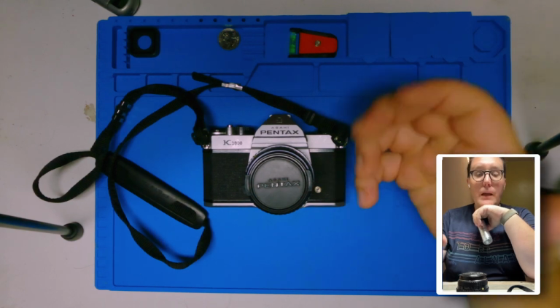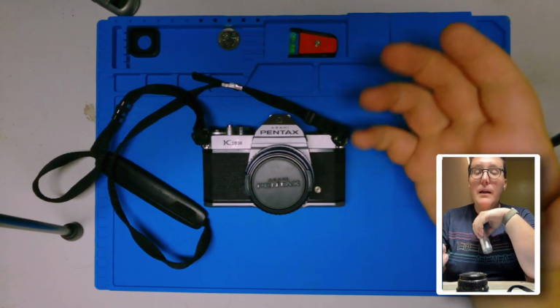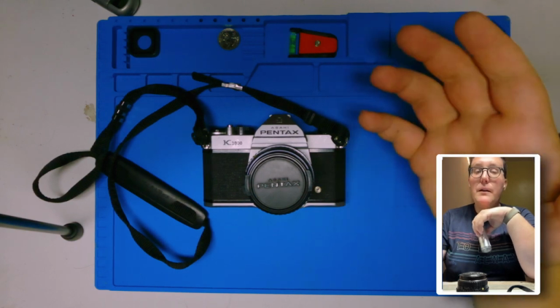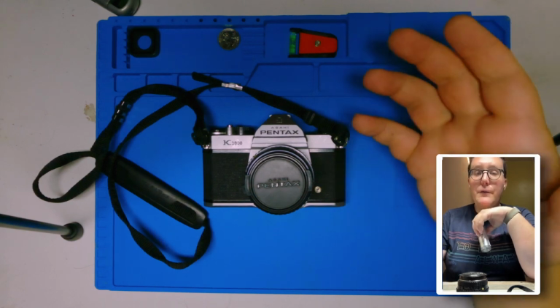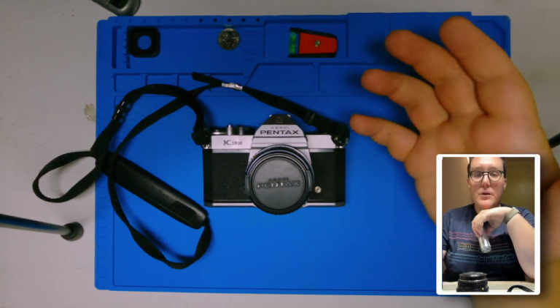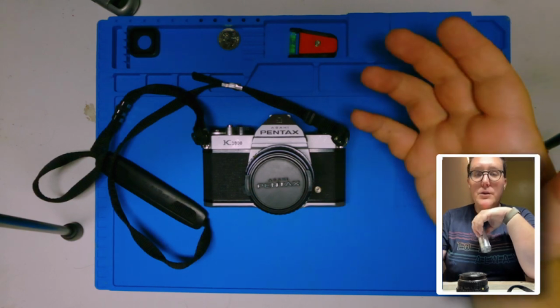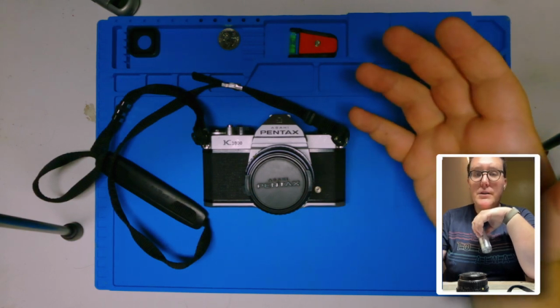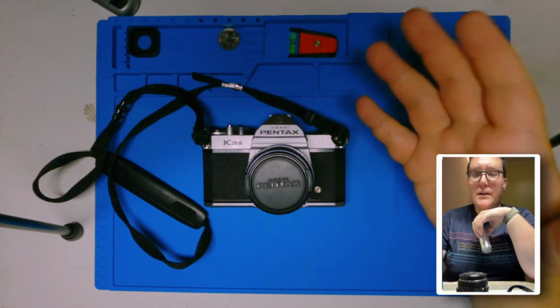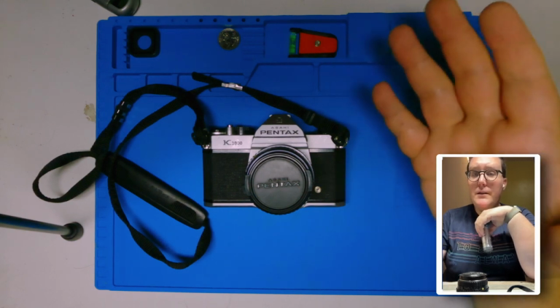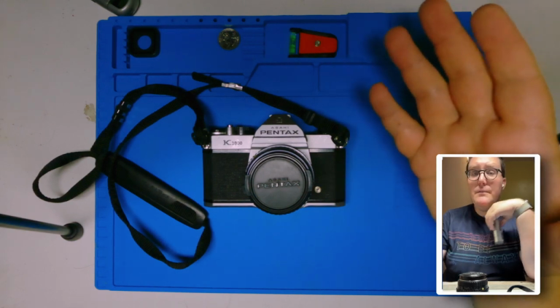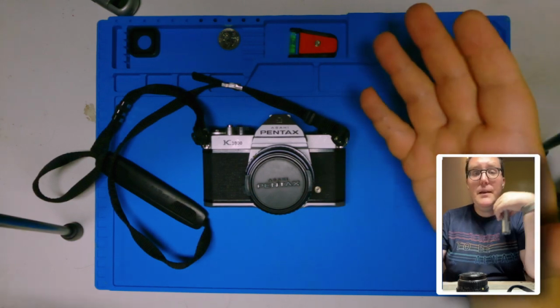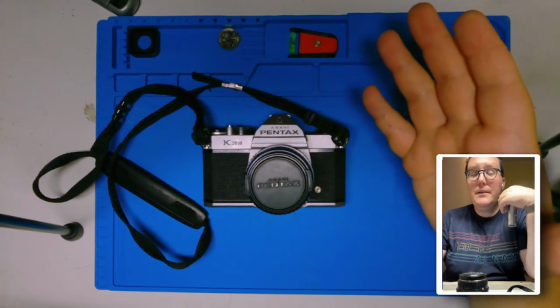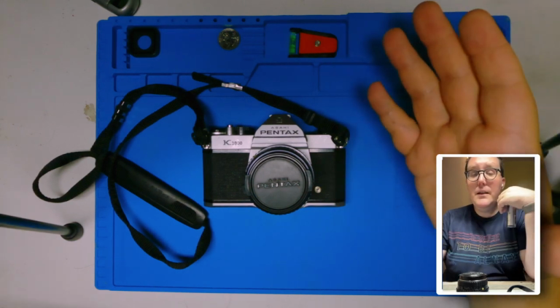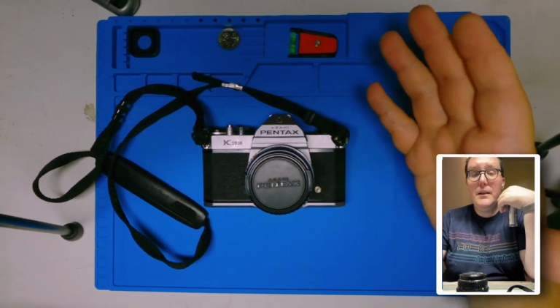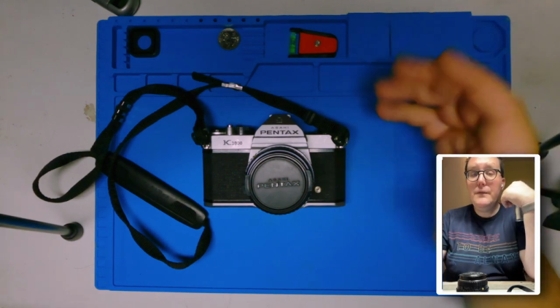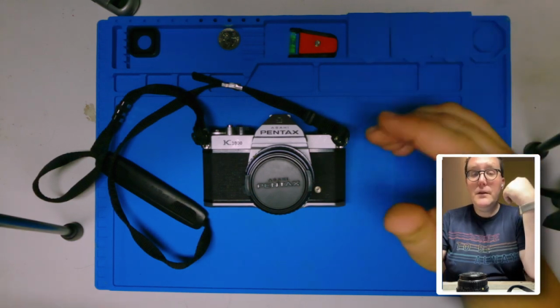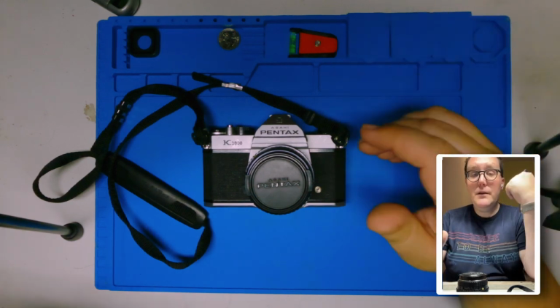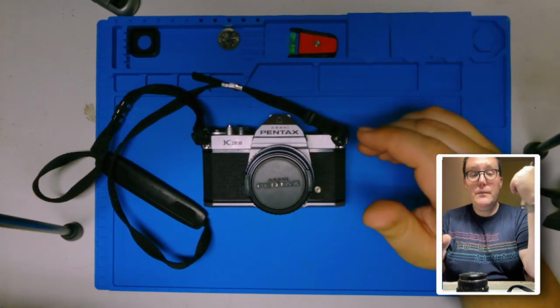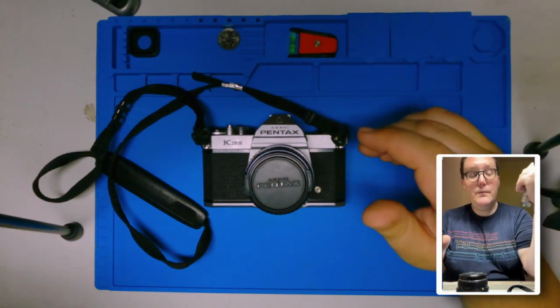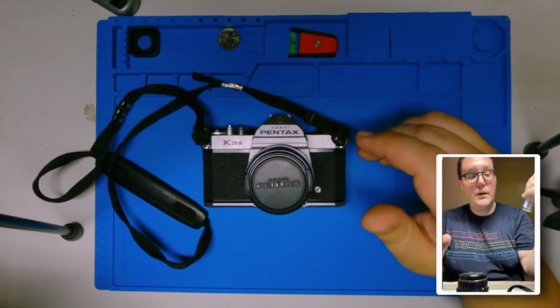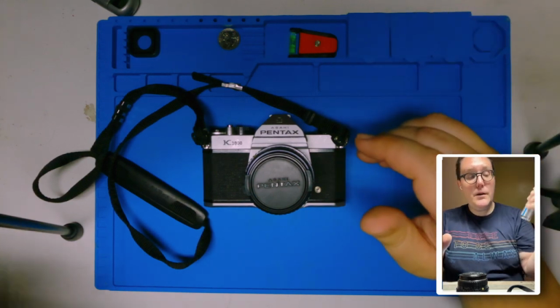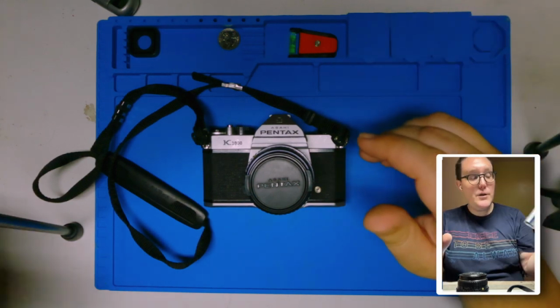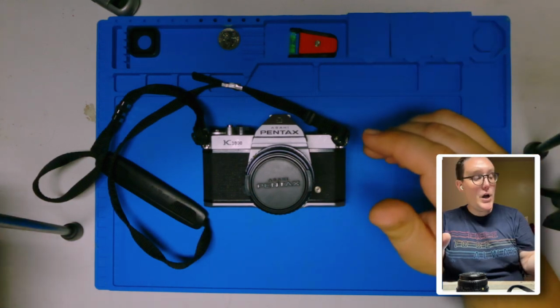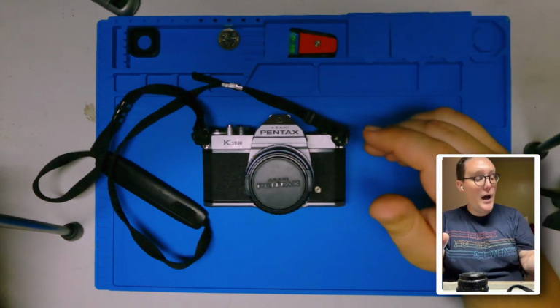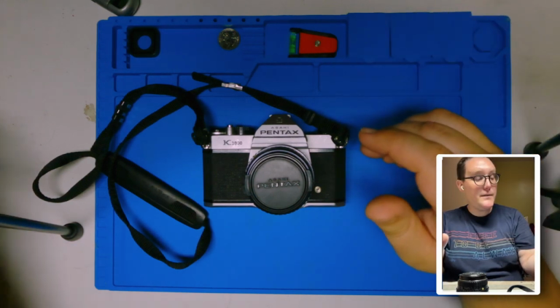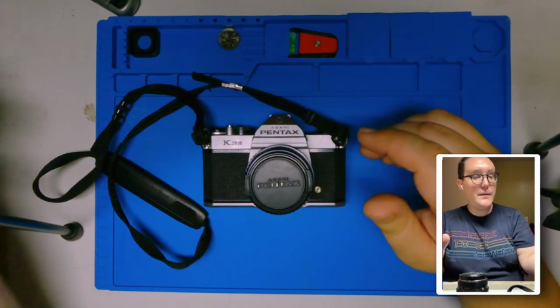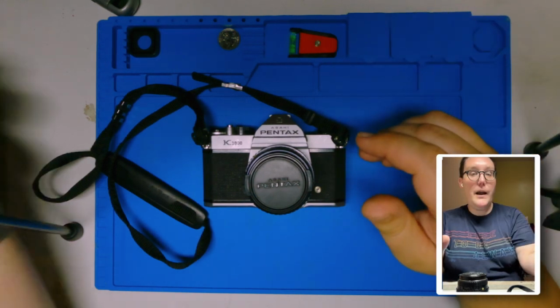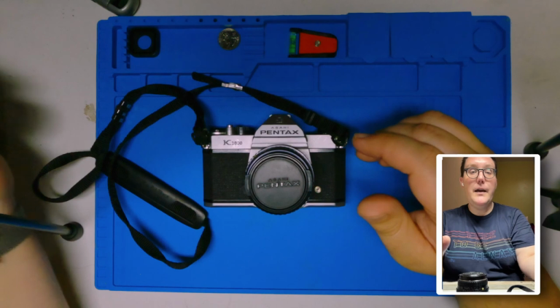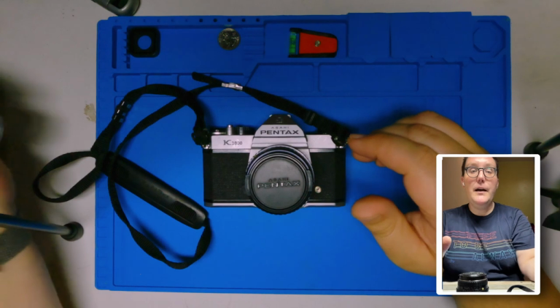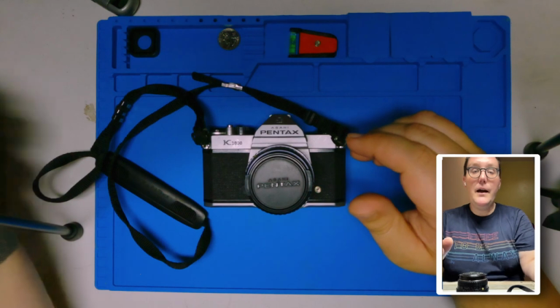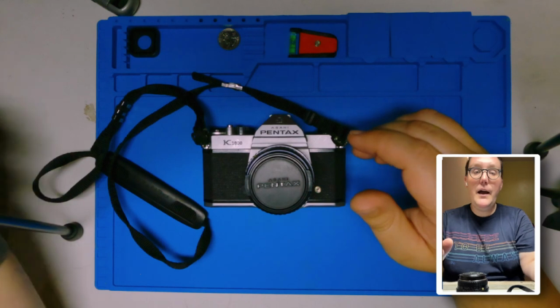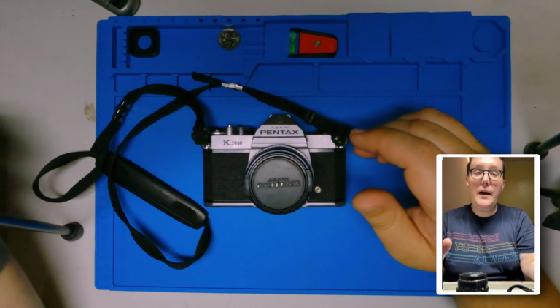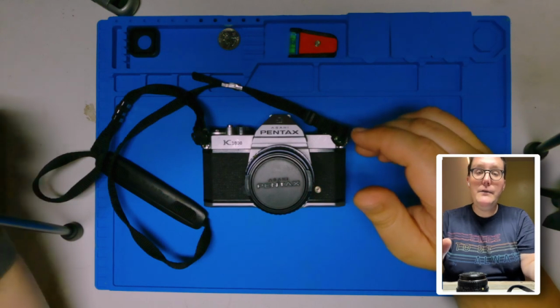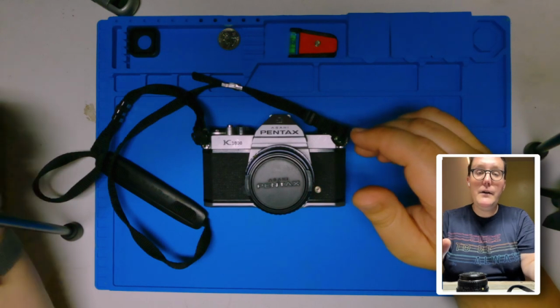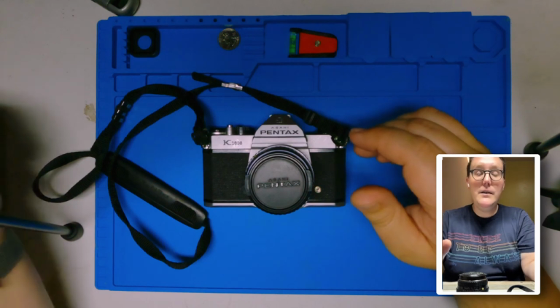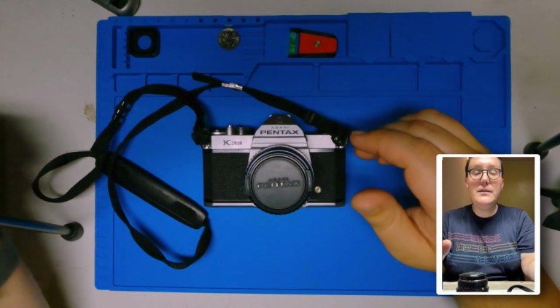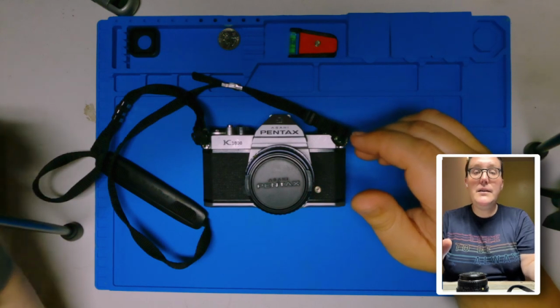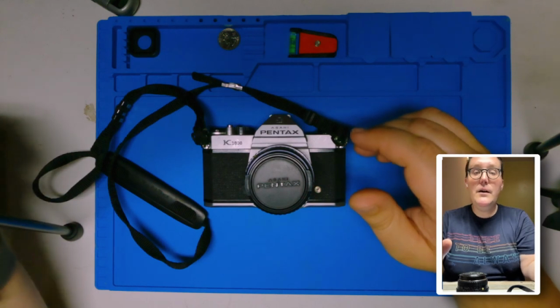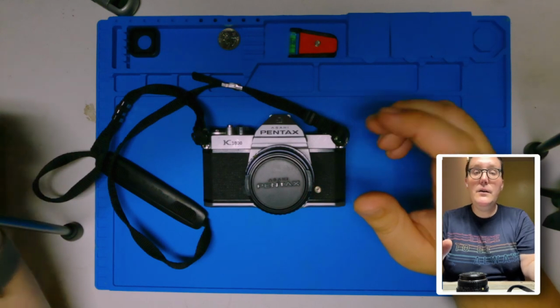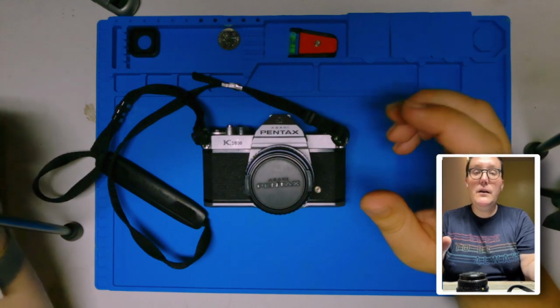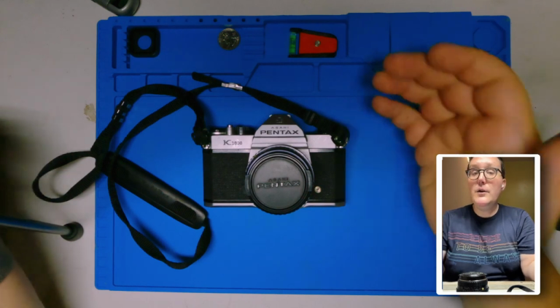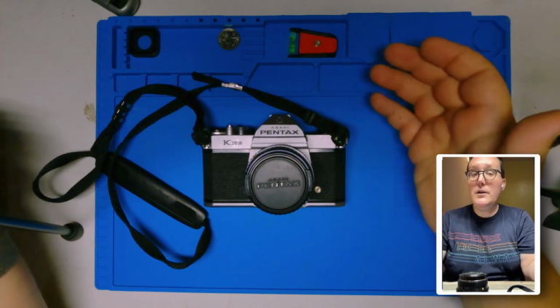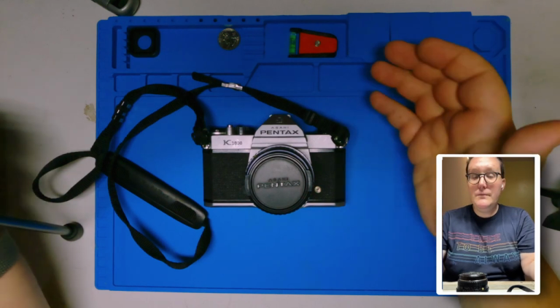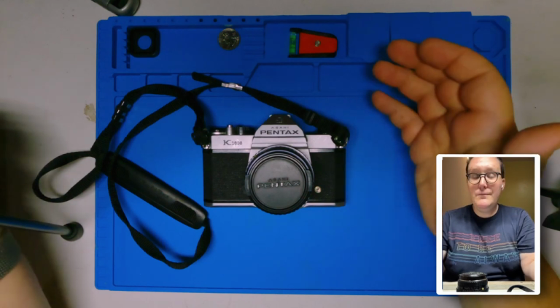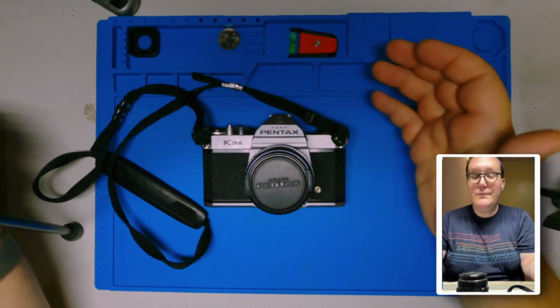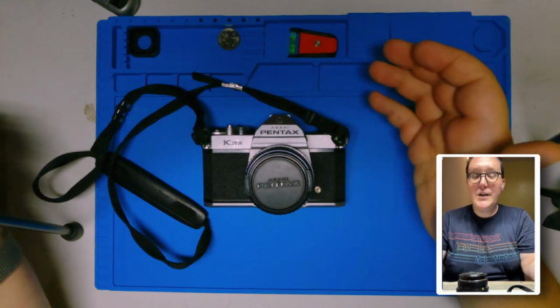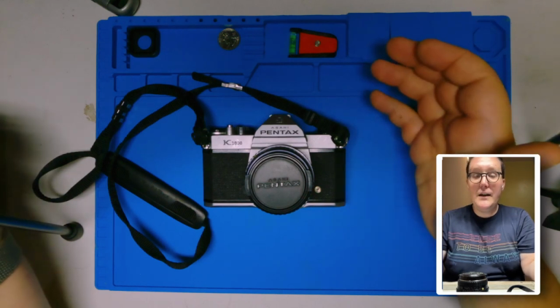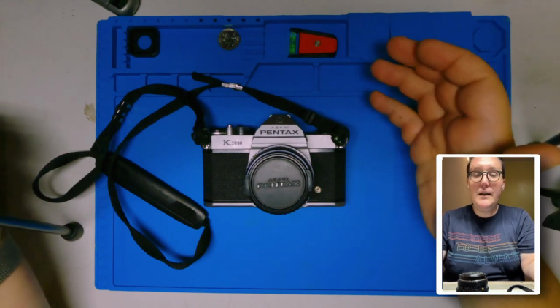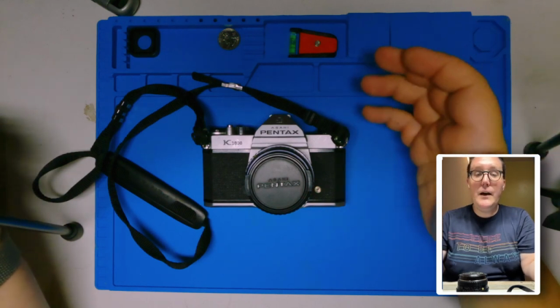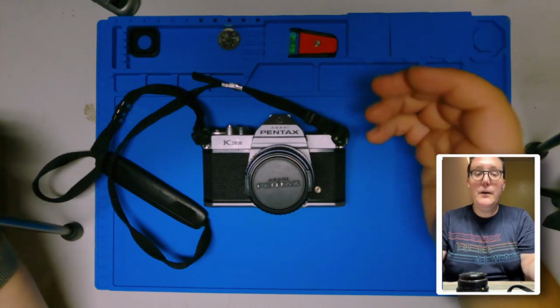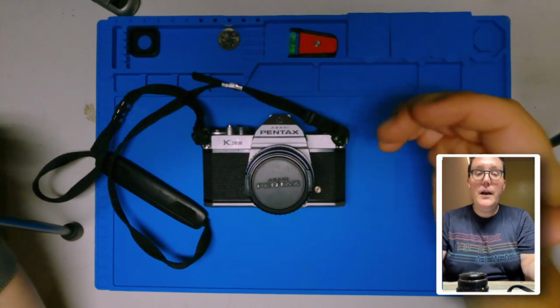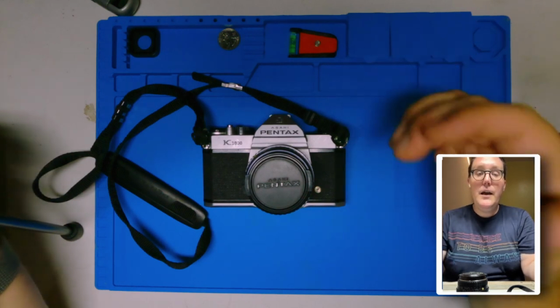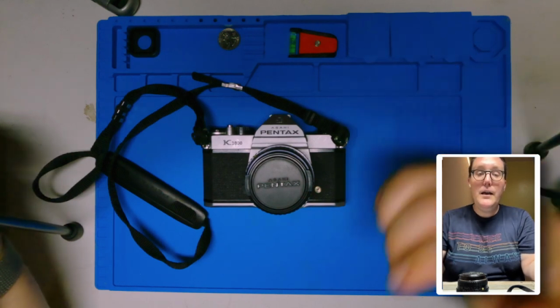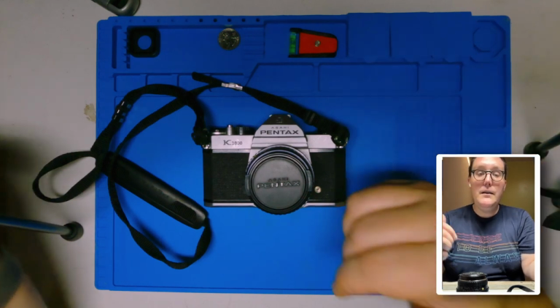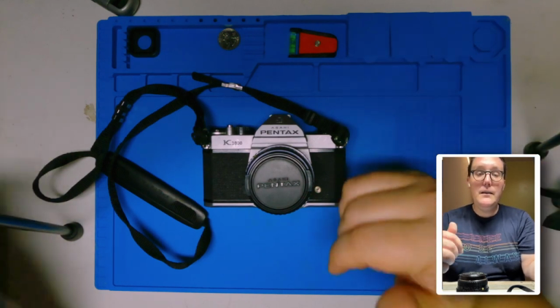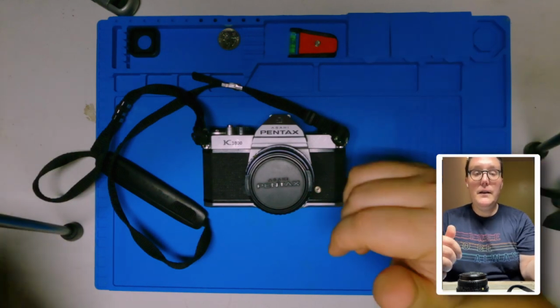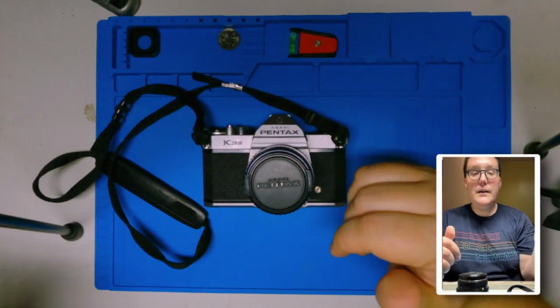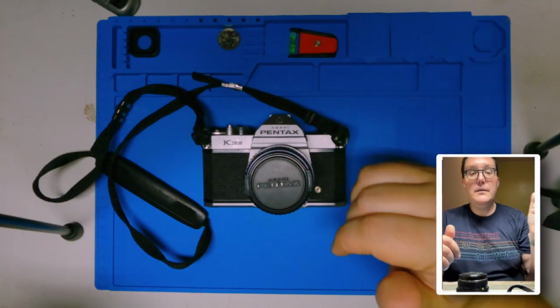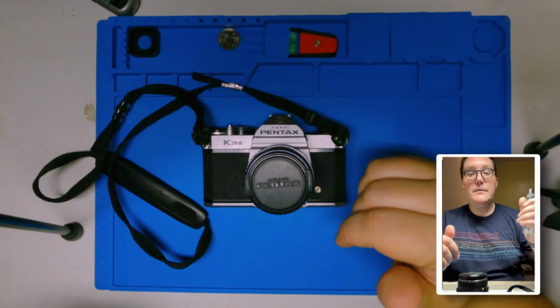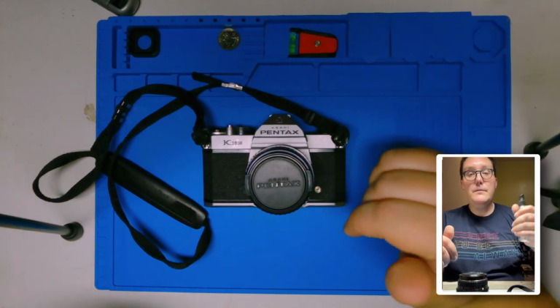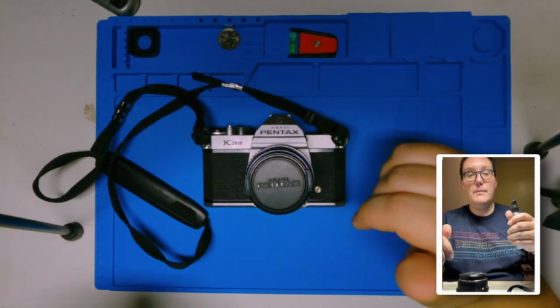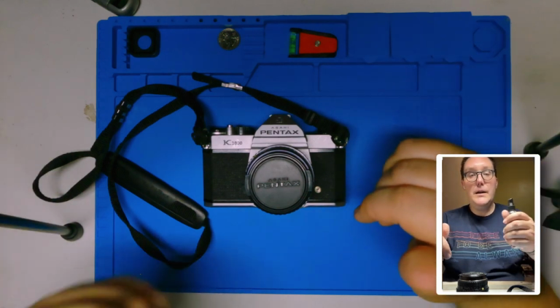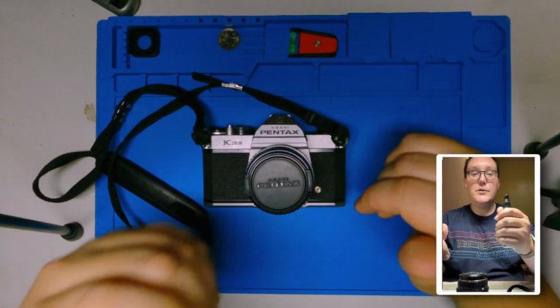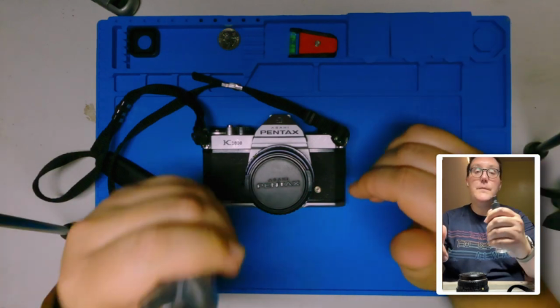And if you're interested in any of the shots that I have on sale, you can check that out in the link in my description.